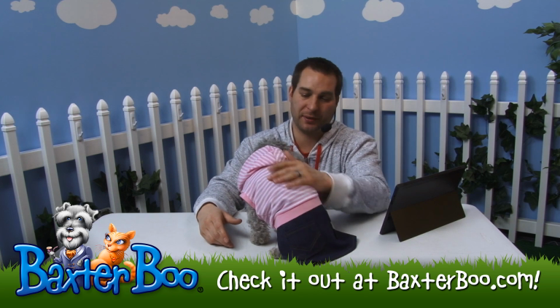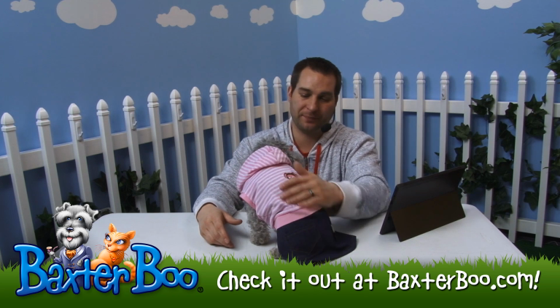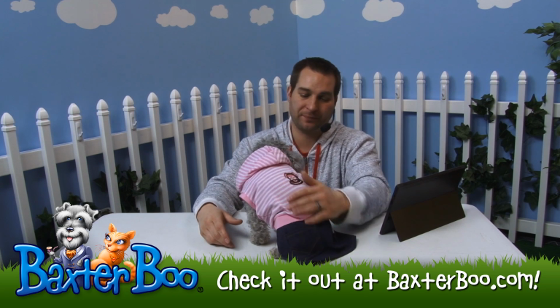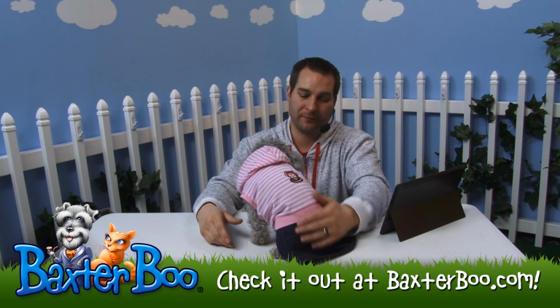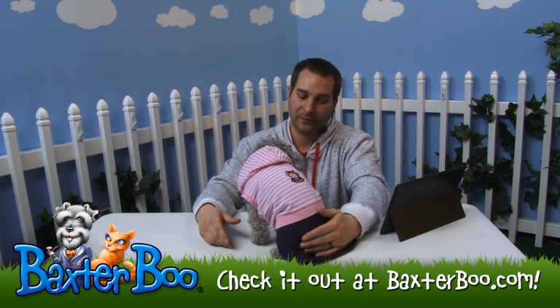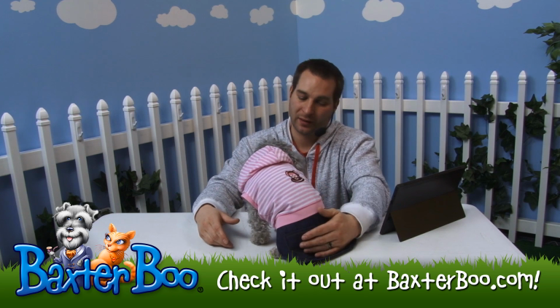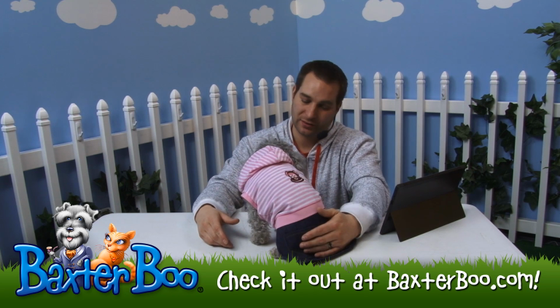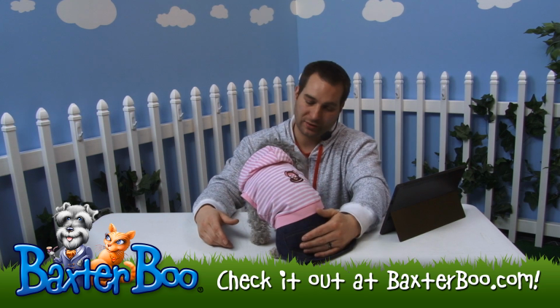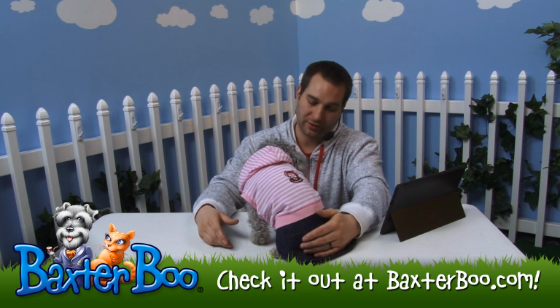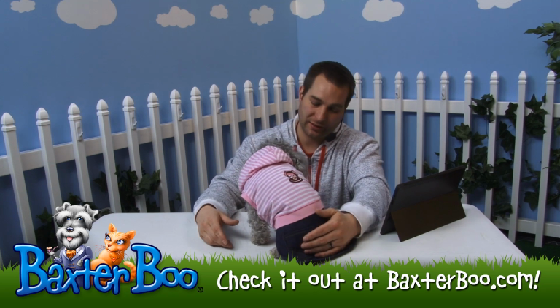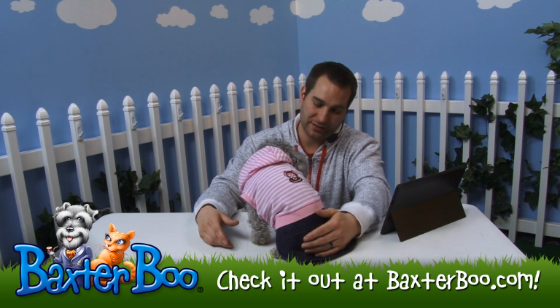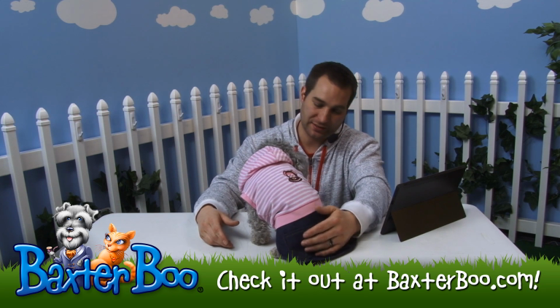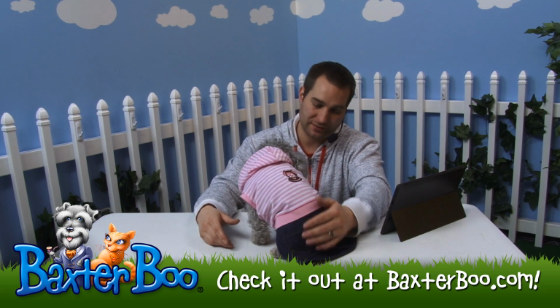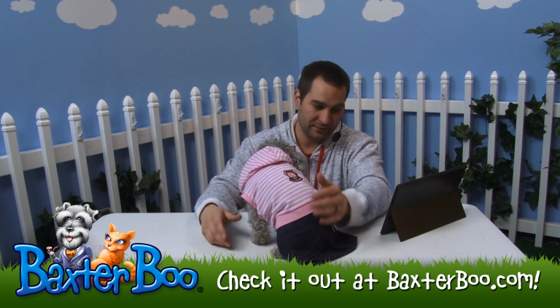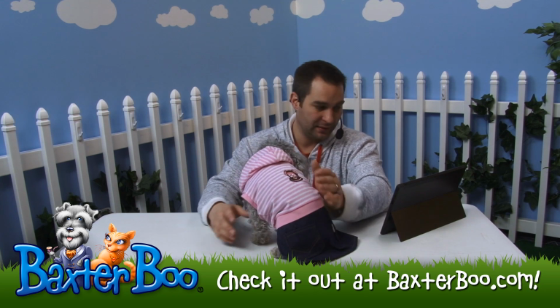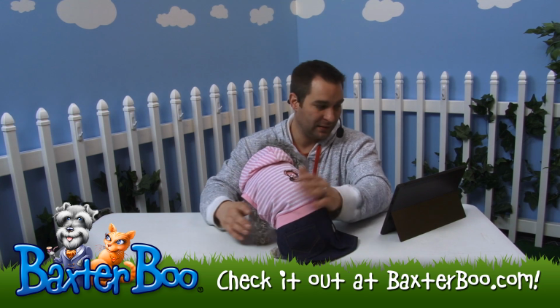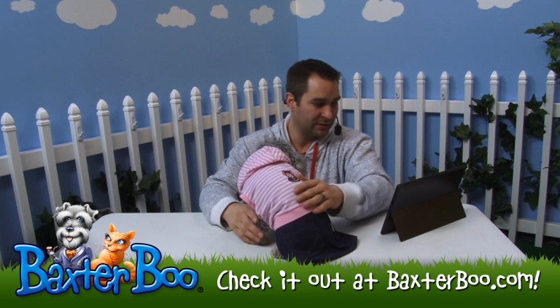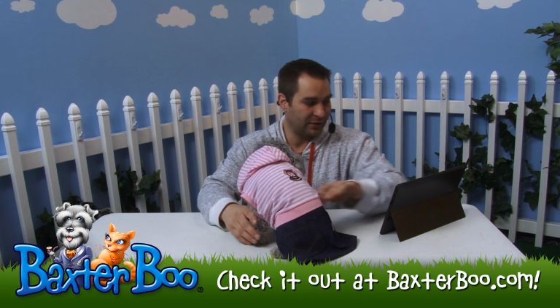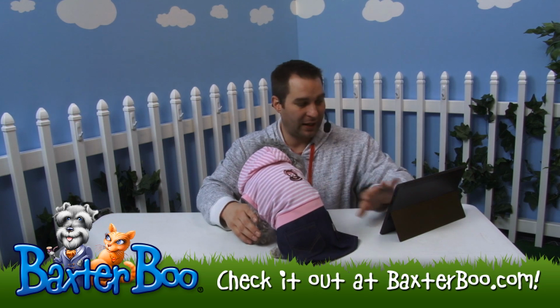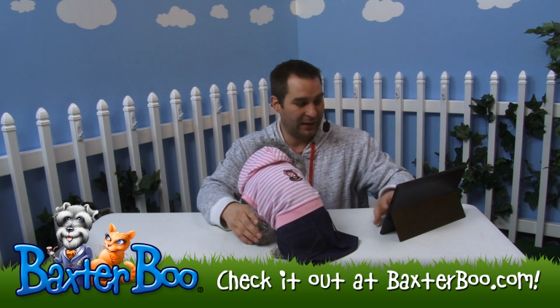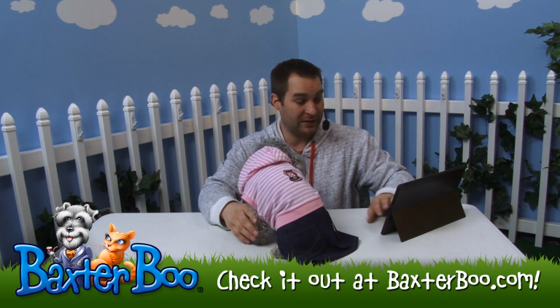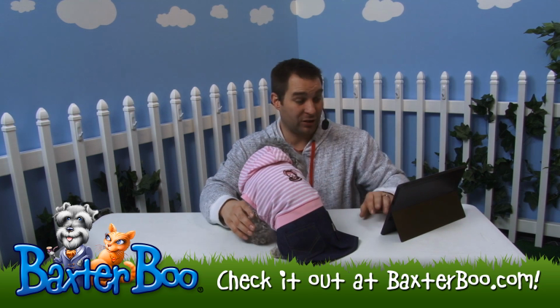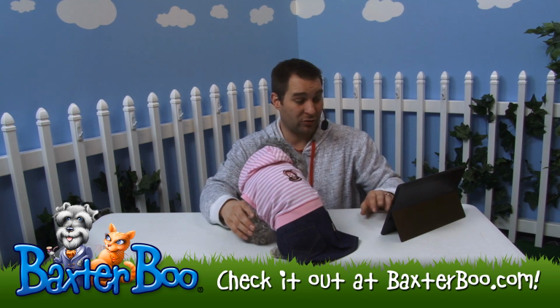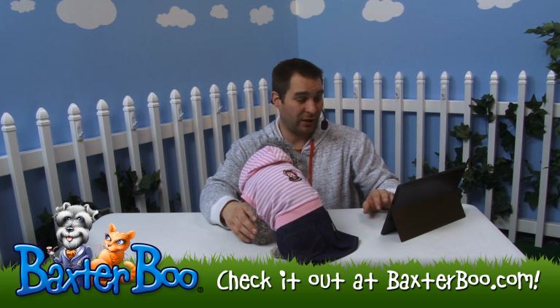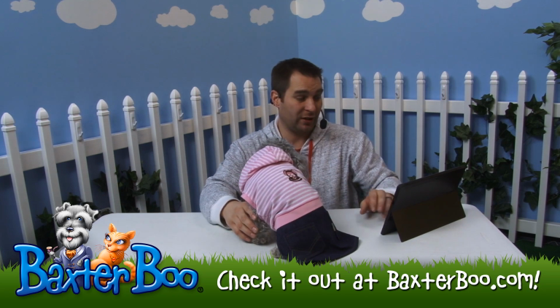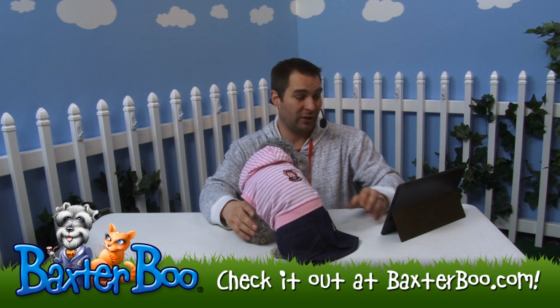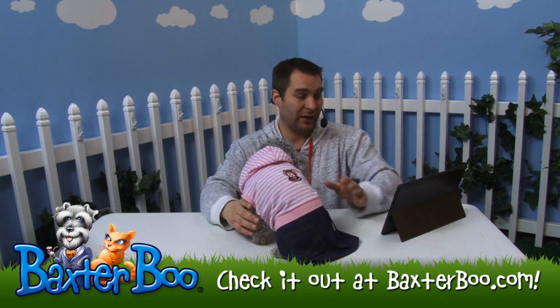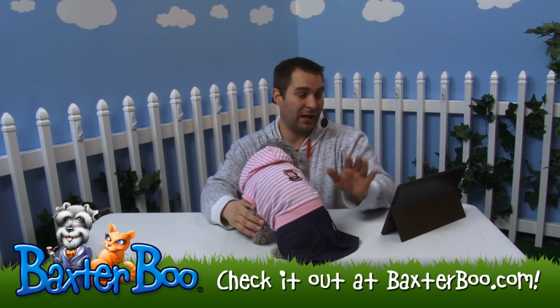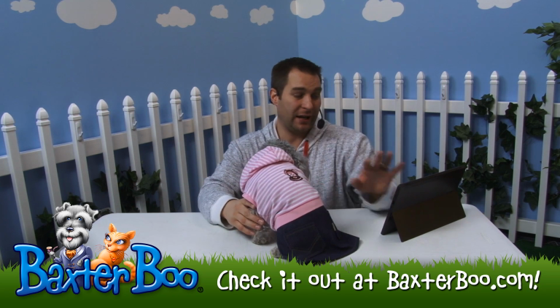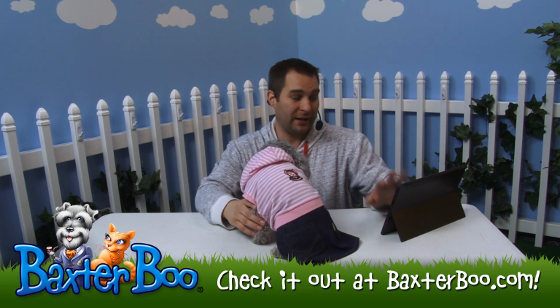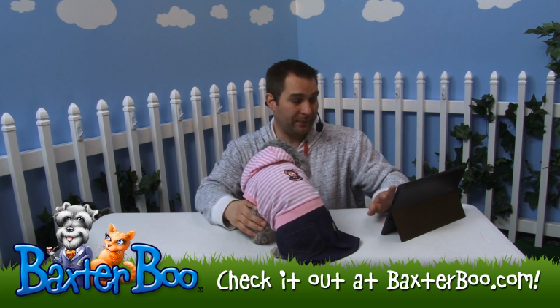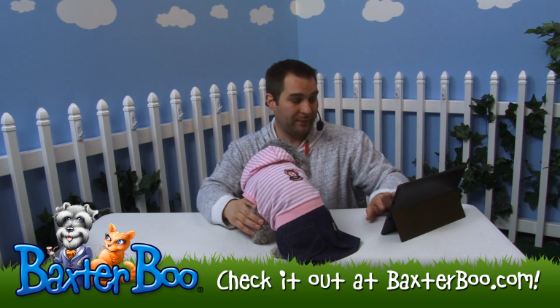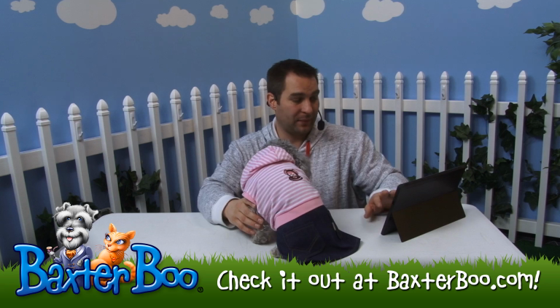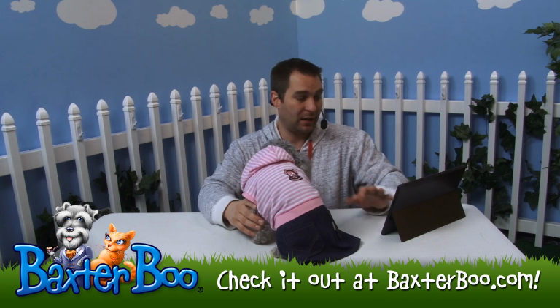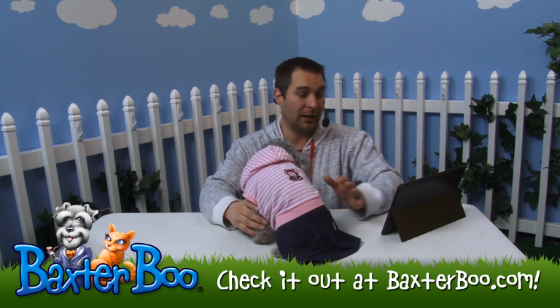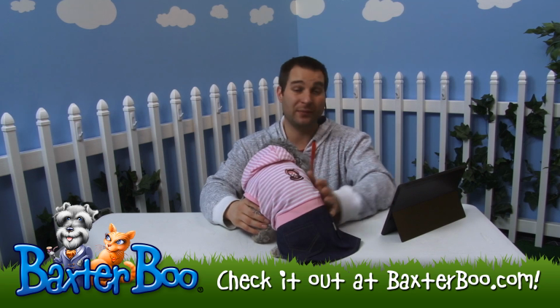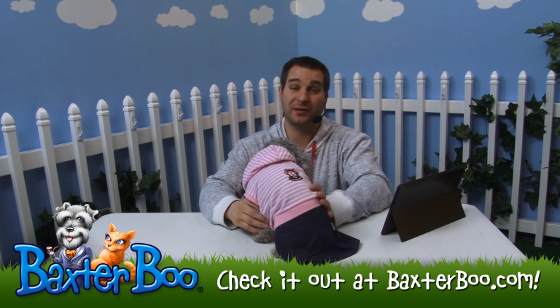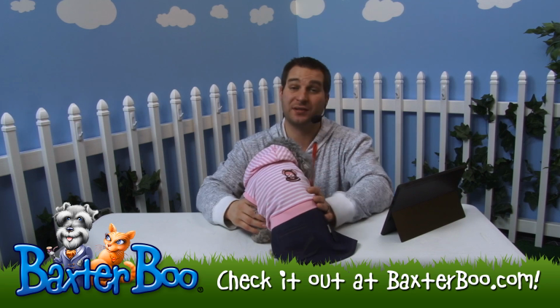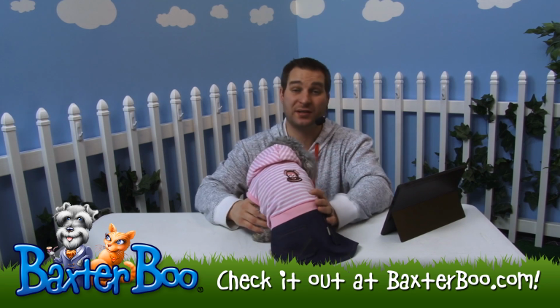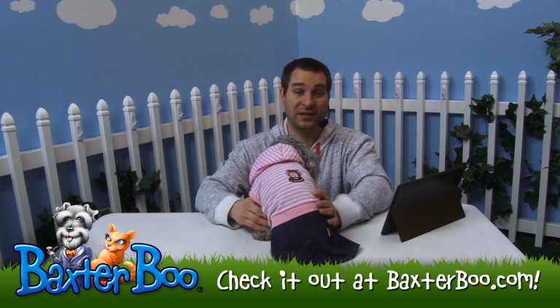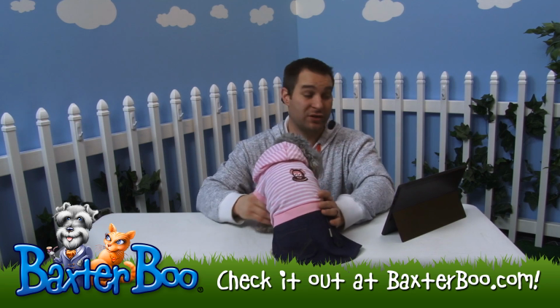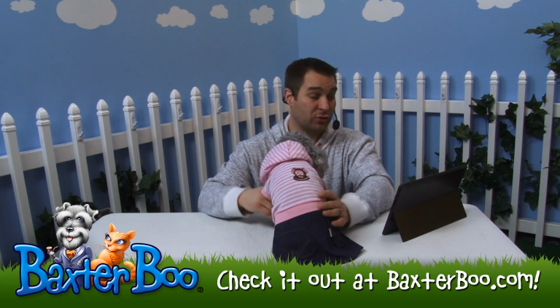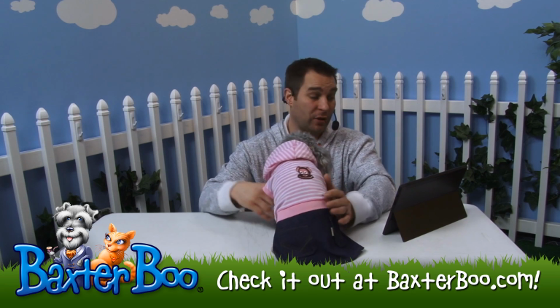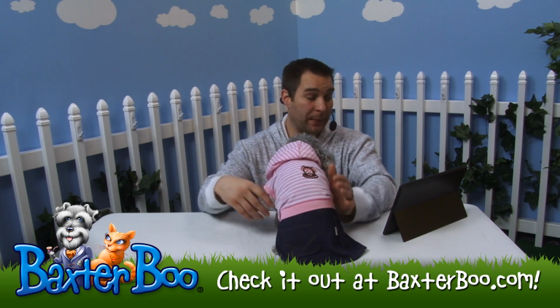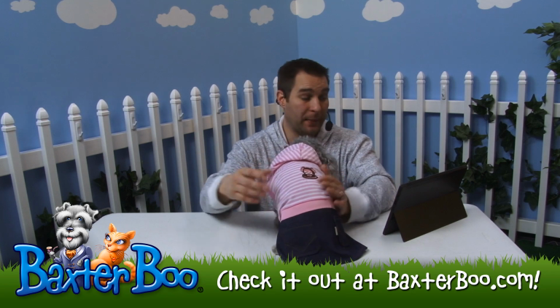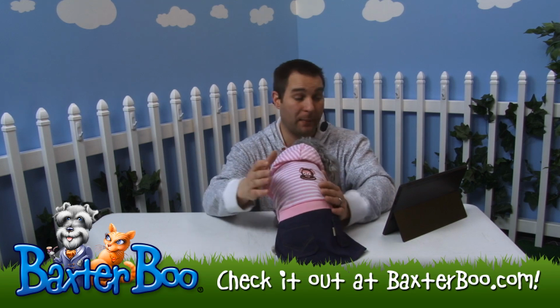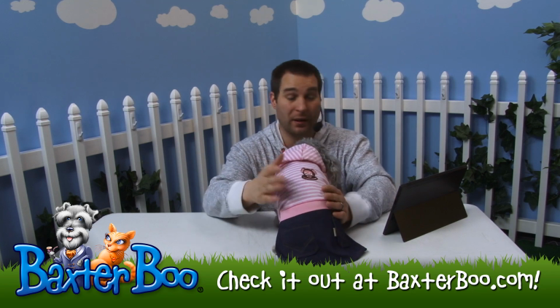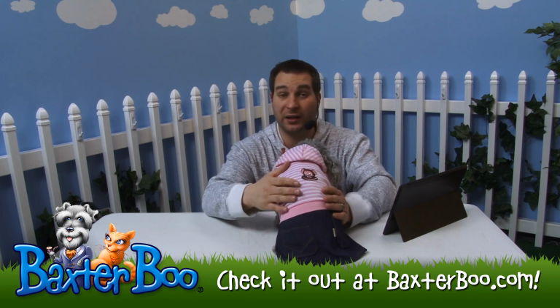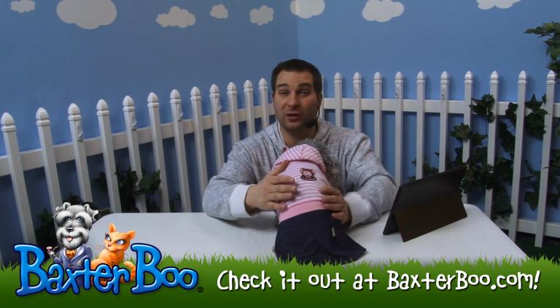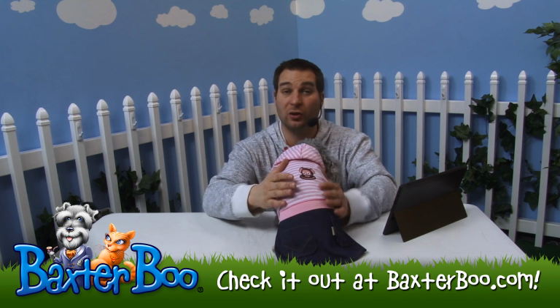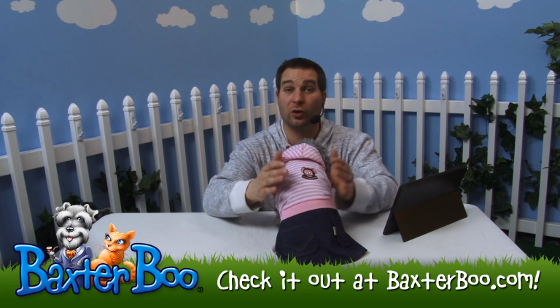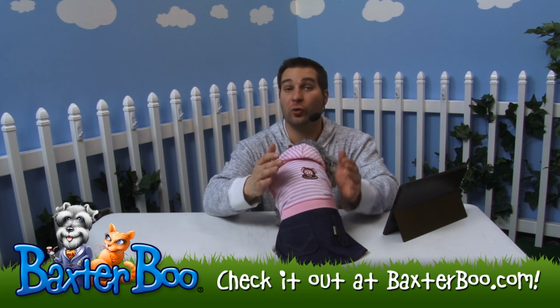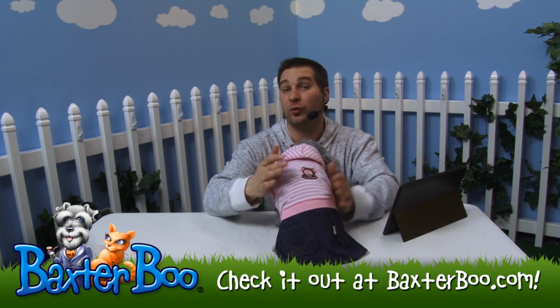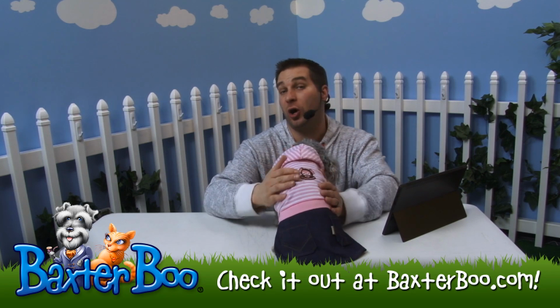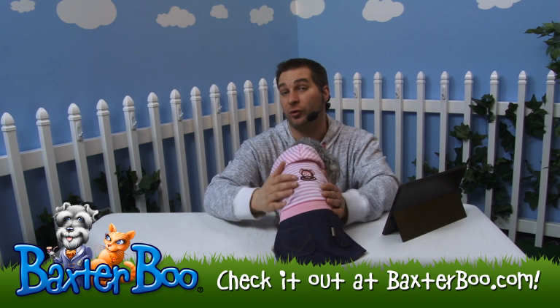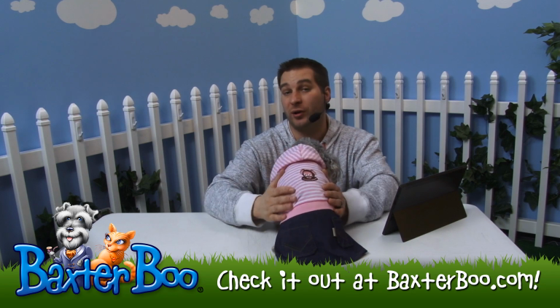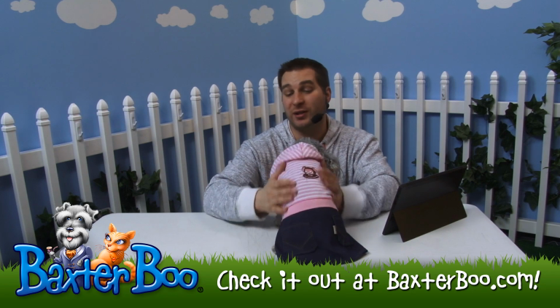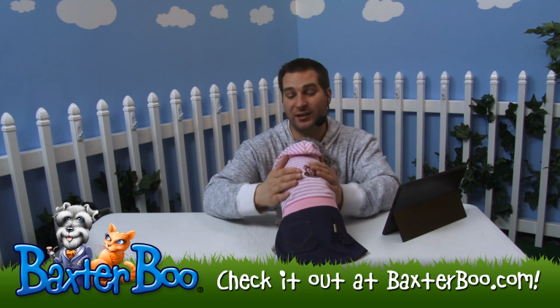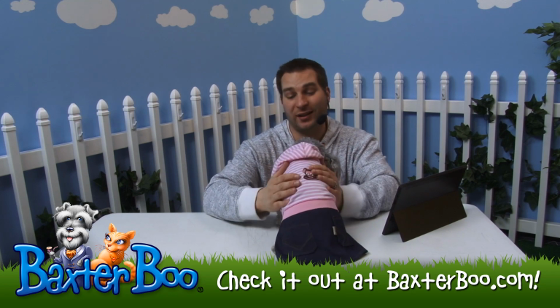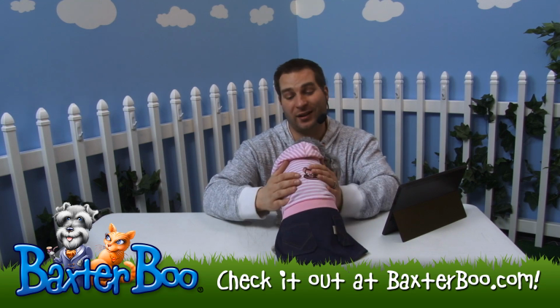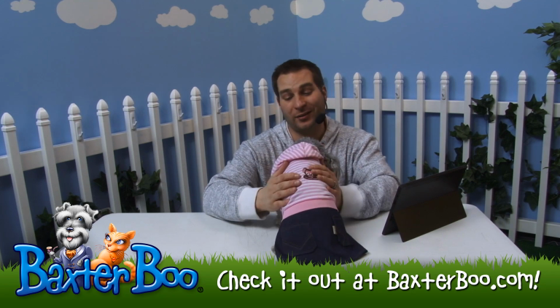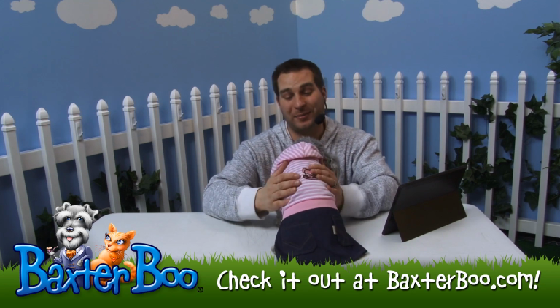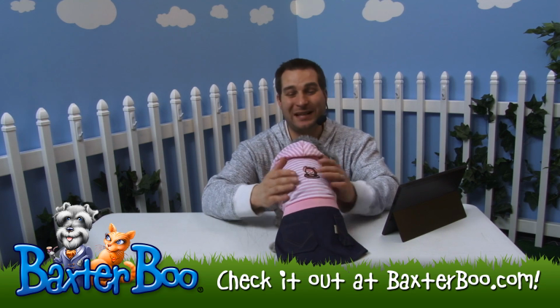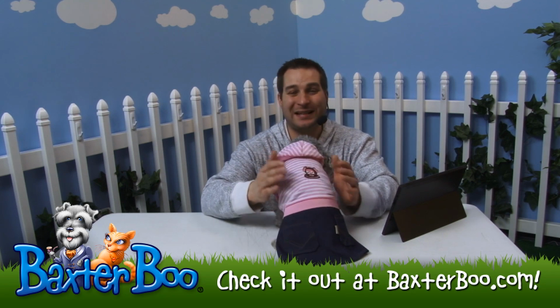That is a great looking item — this is the striped monkey logo dog dress in the color pink.